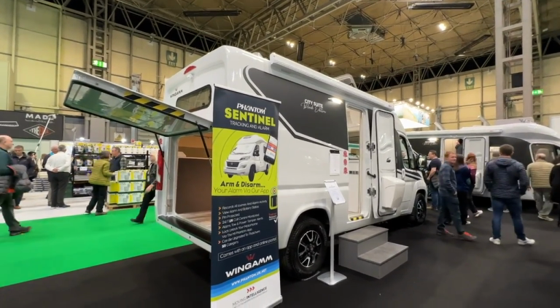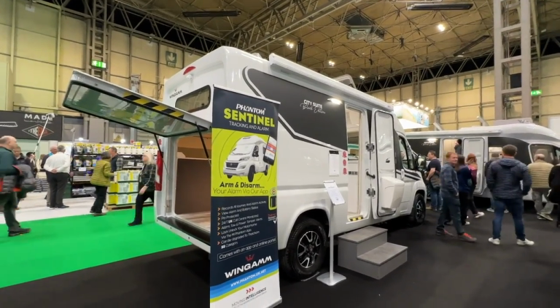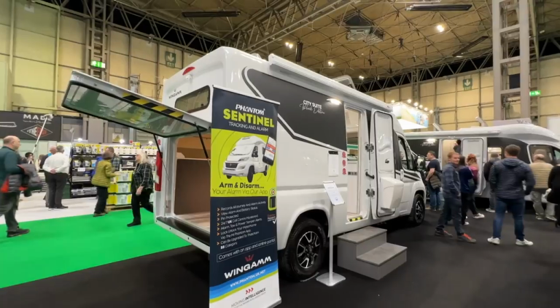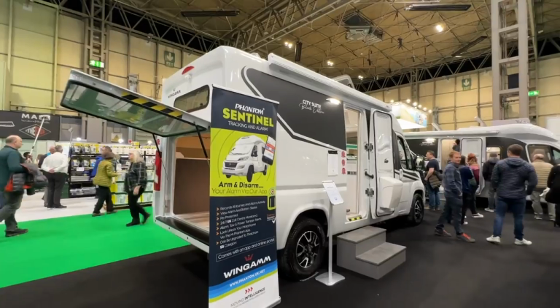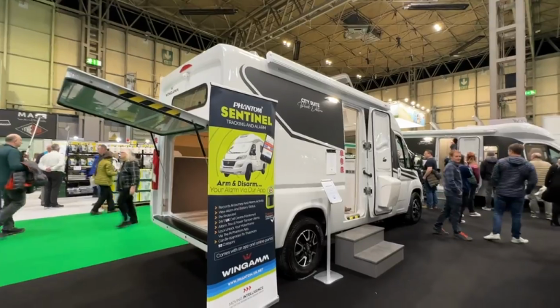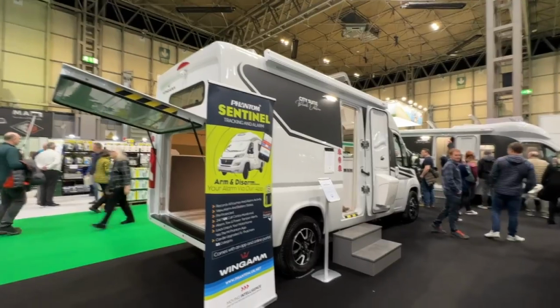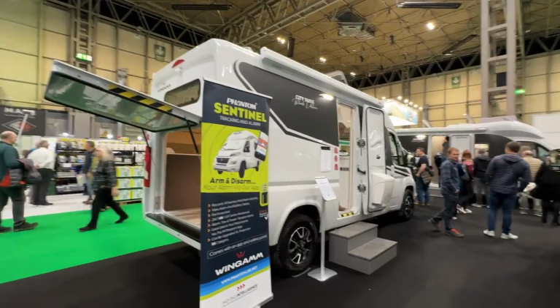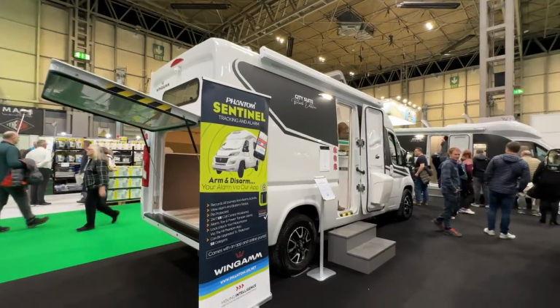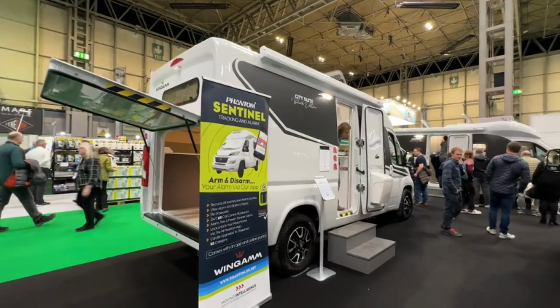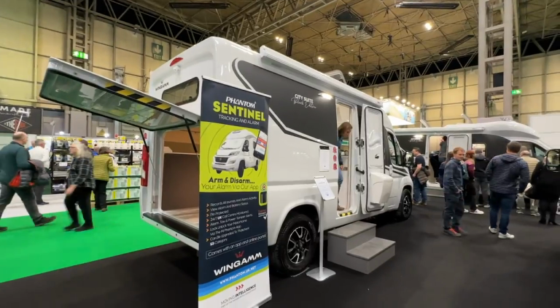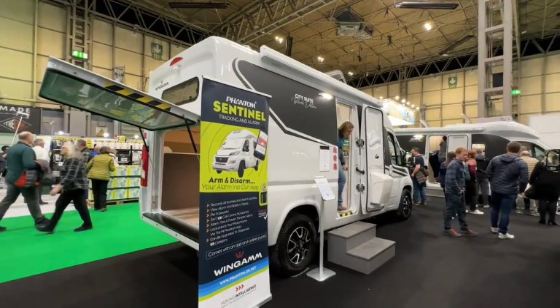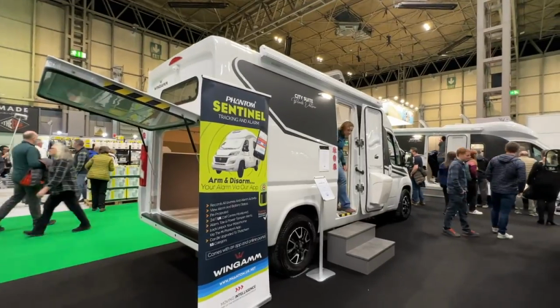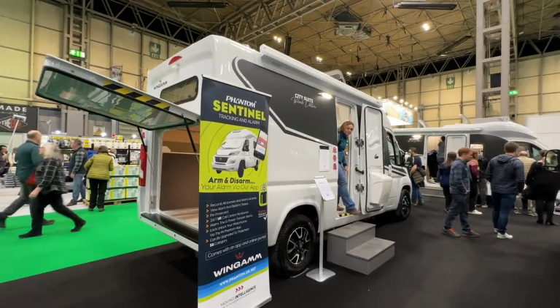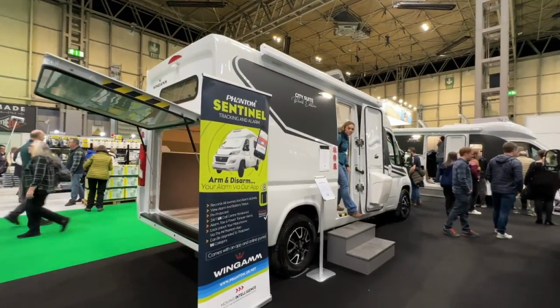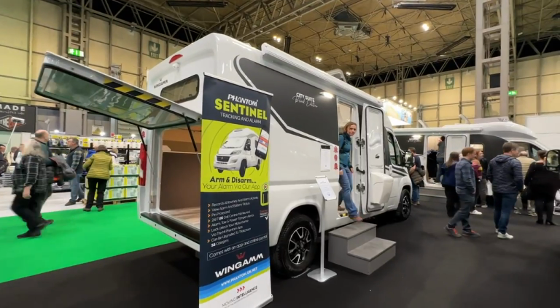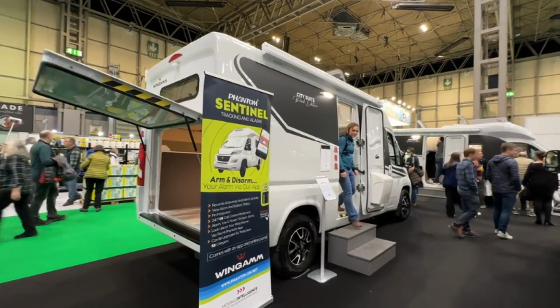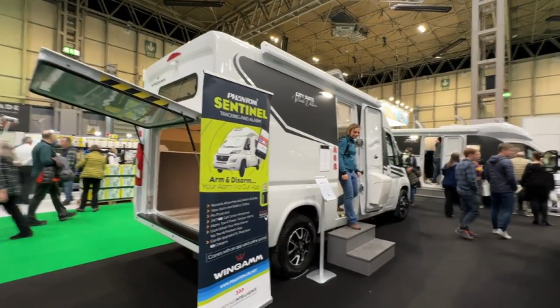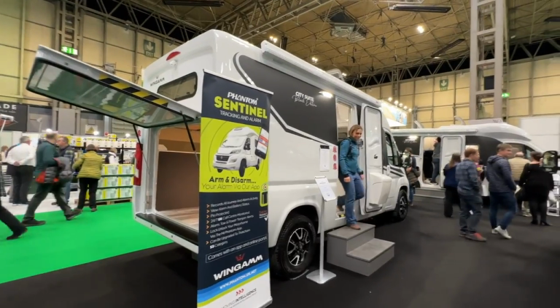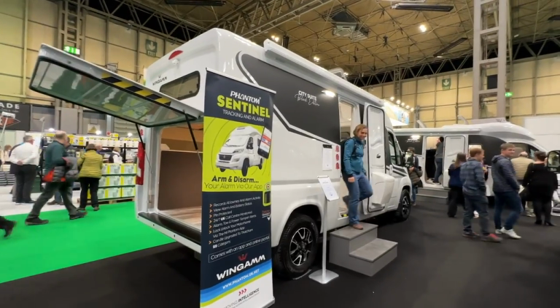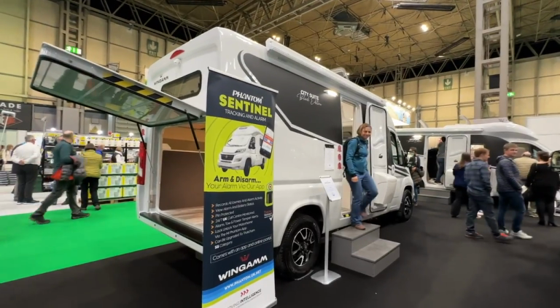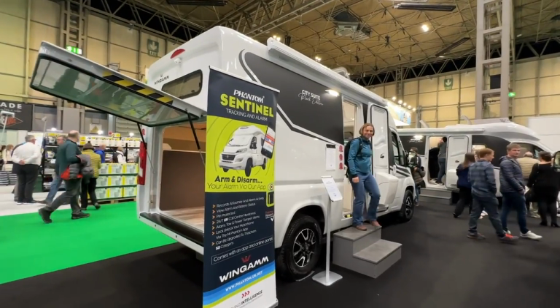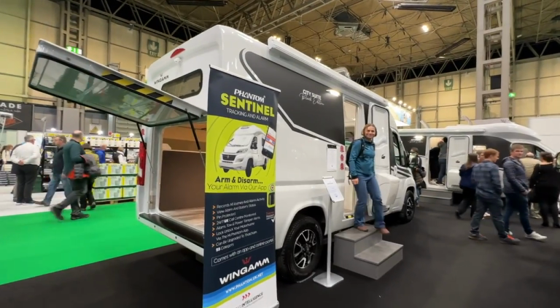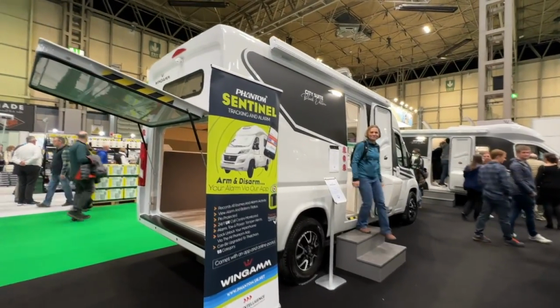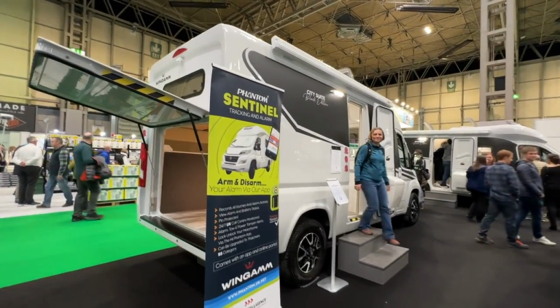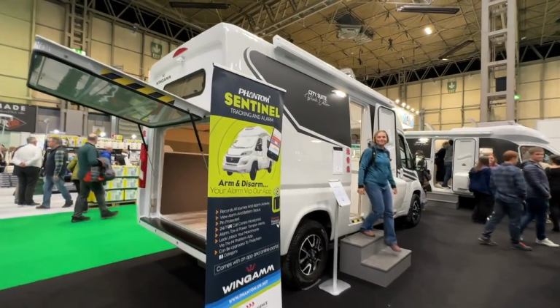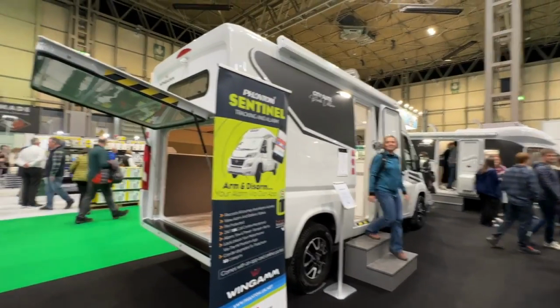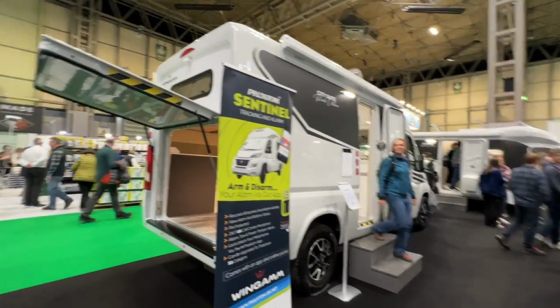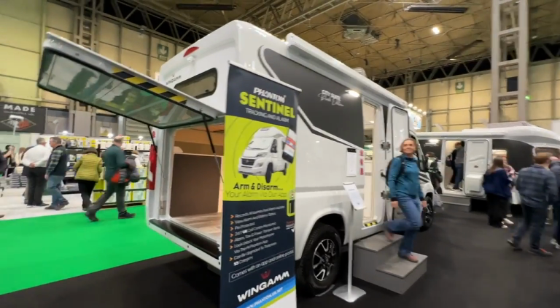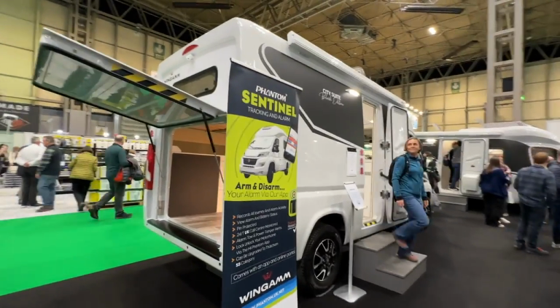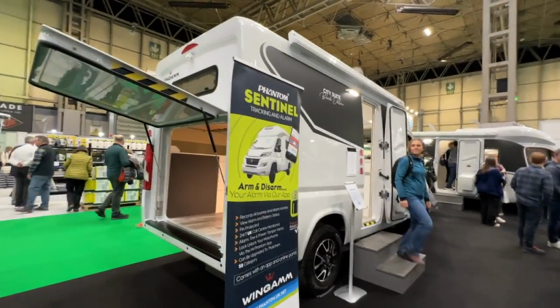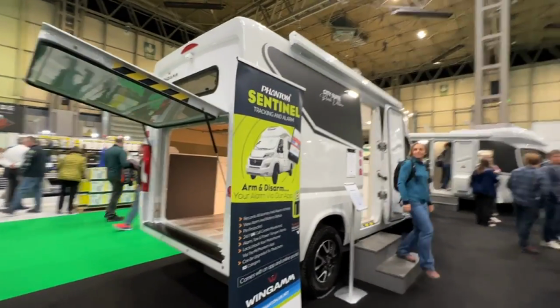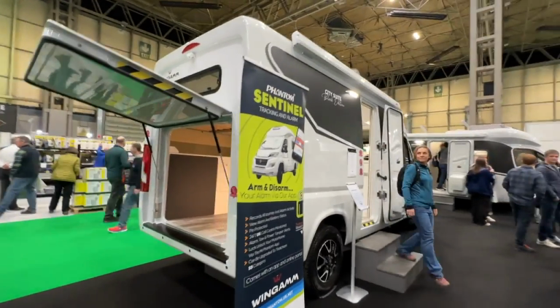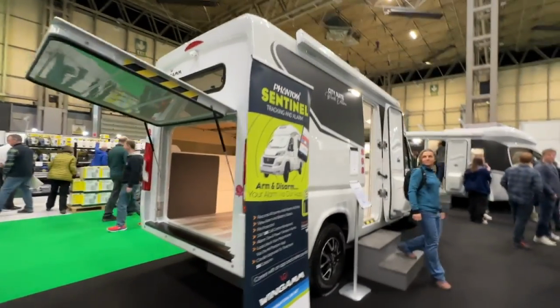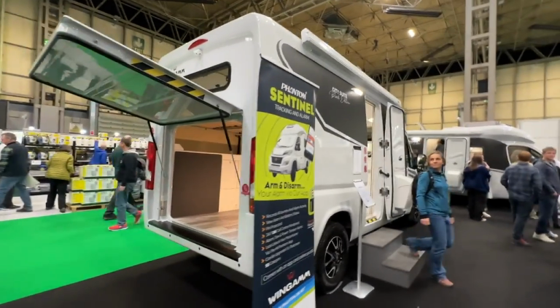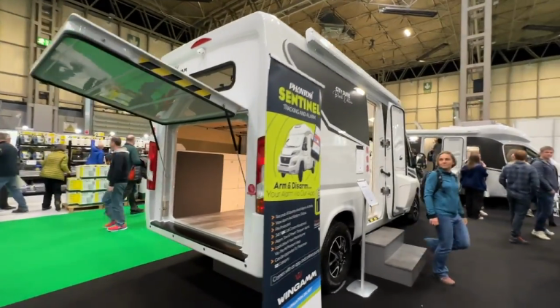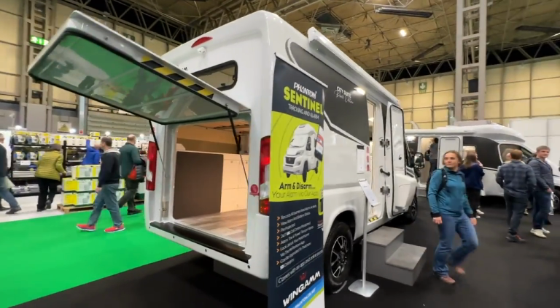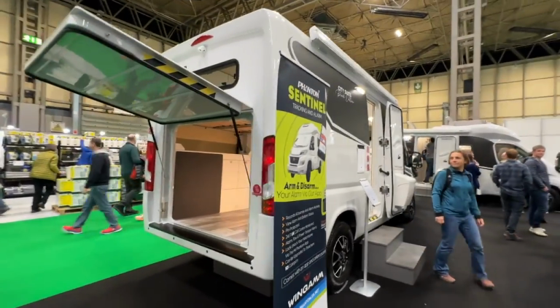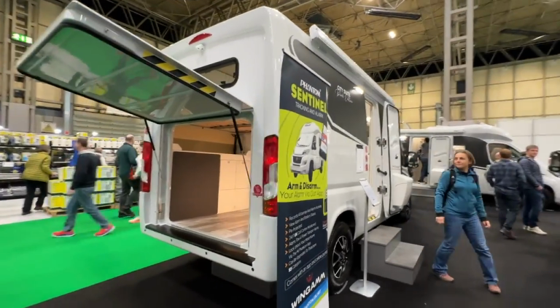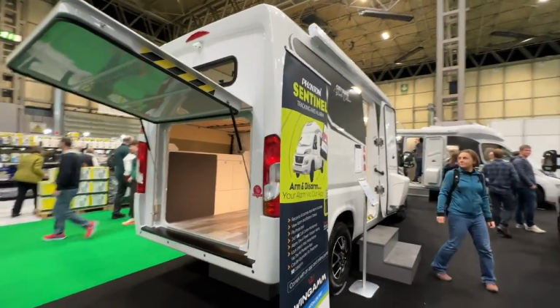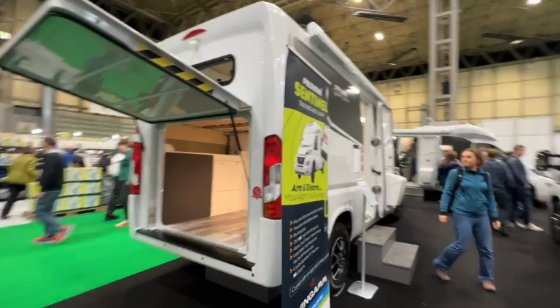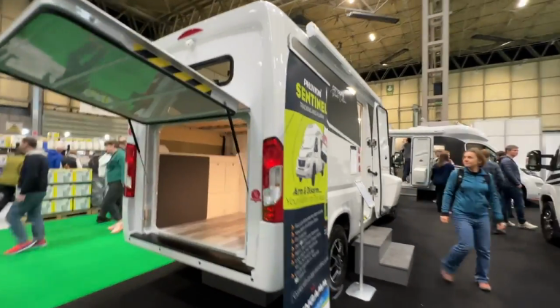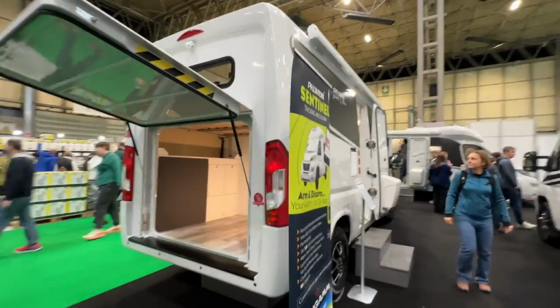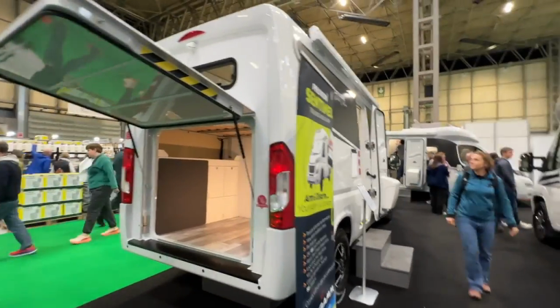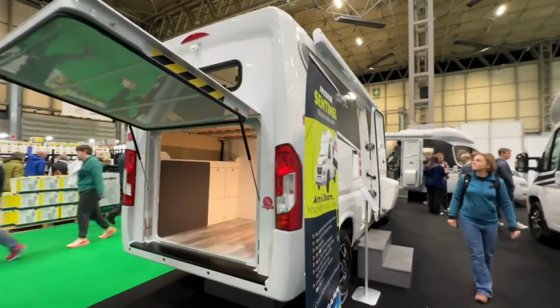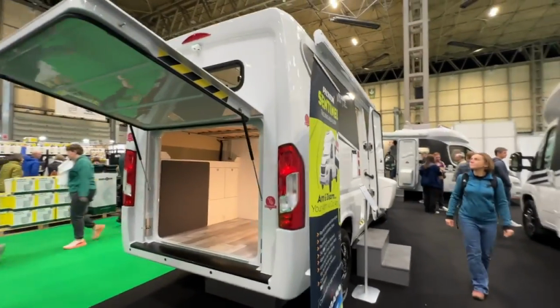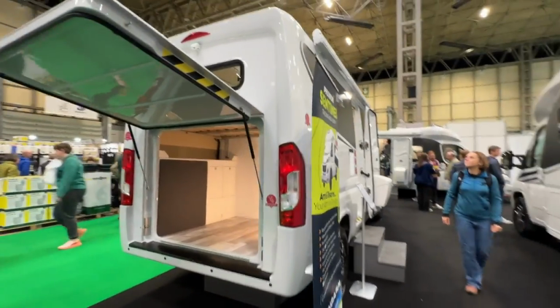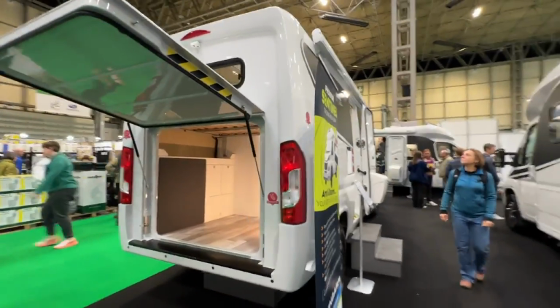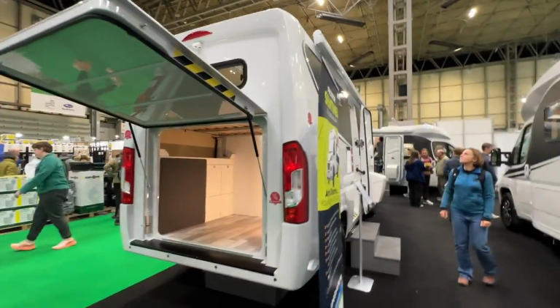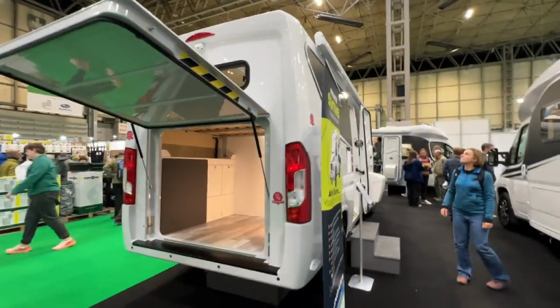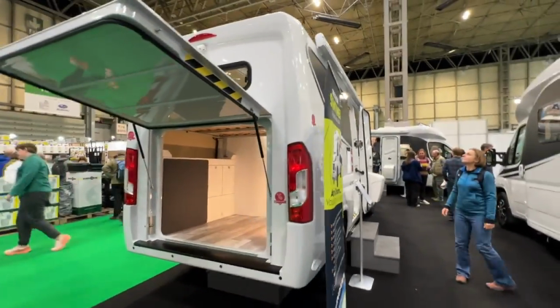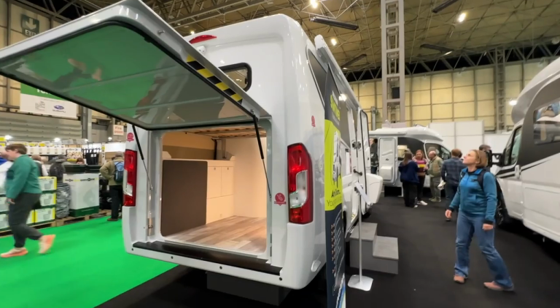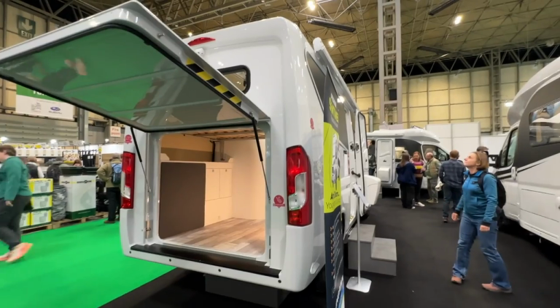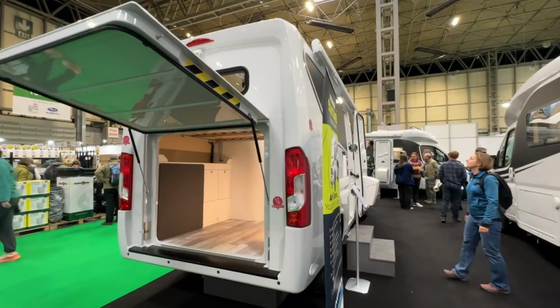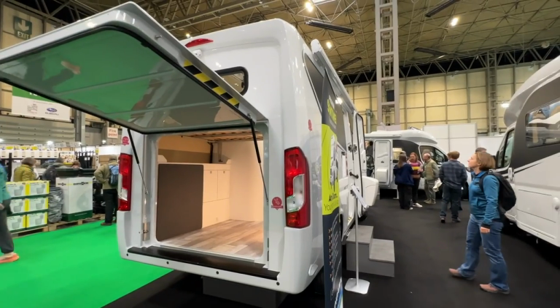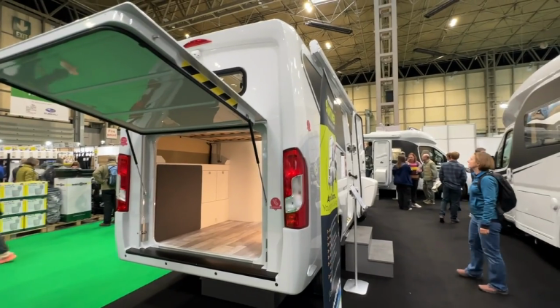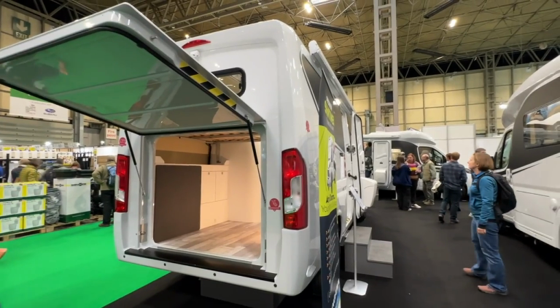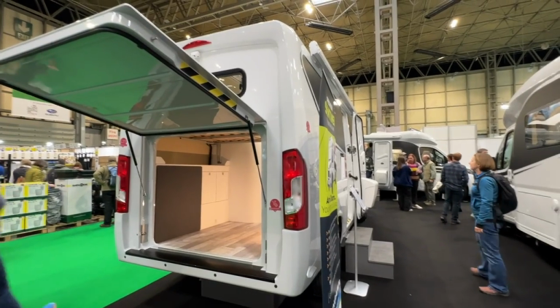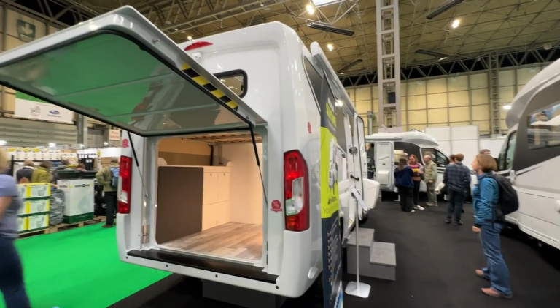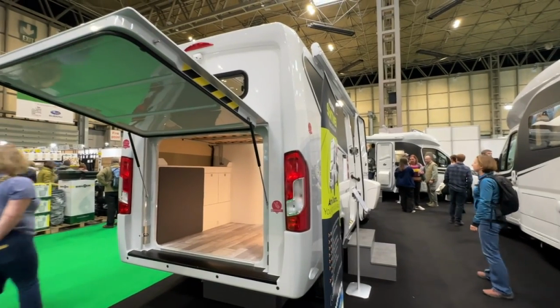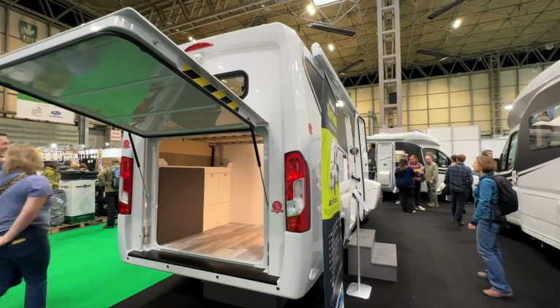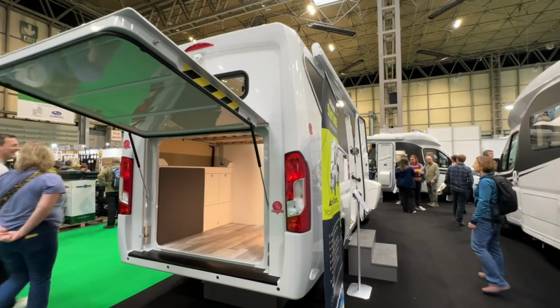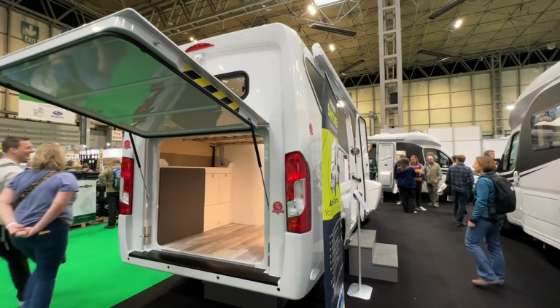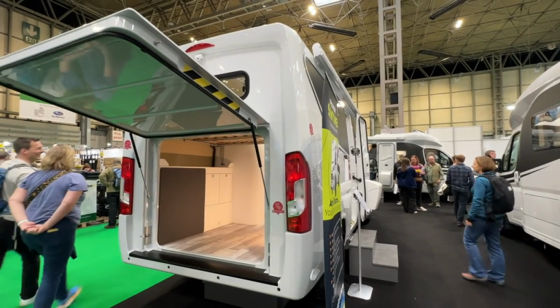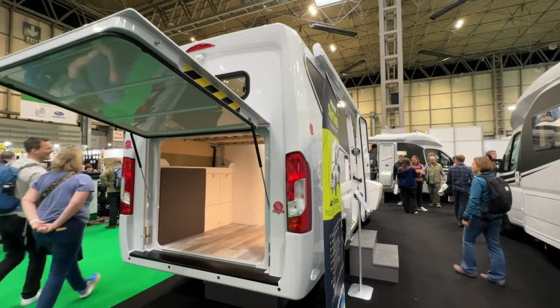If you remember, Wingham — this exact motorhome is the one that we had thought about buying in the past, because it does absolutely everything.